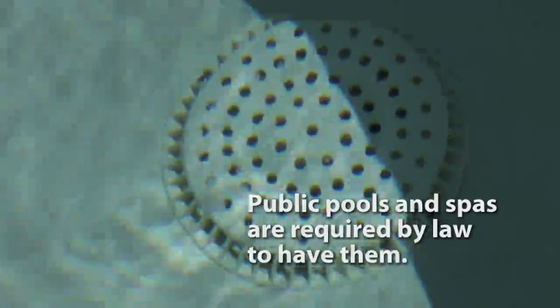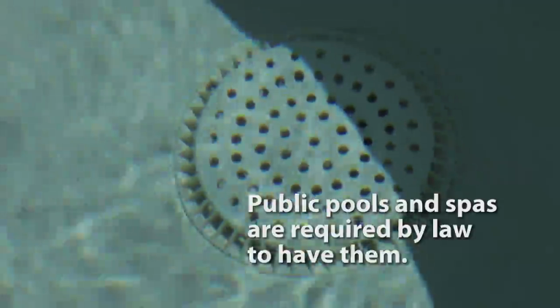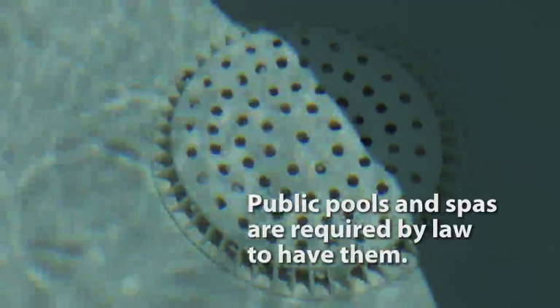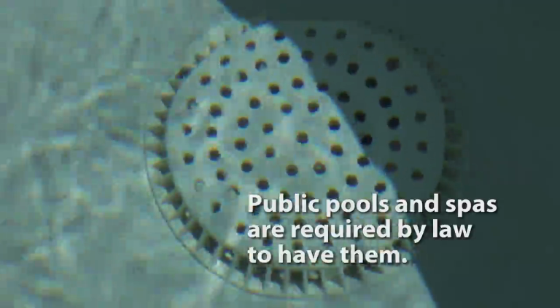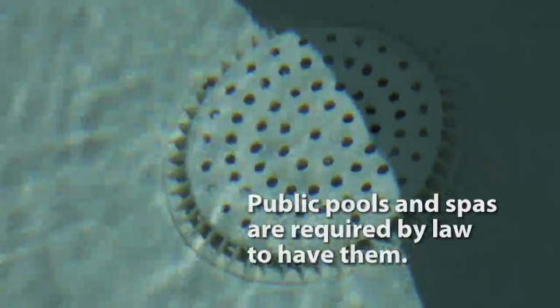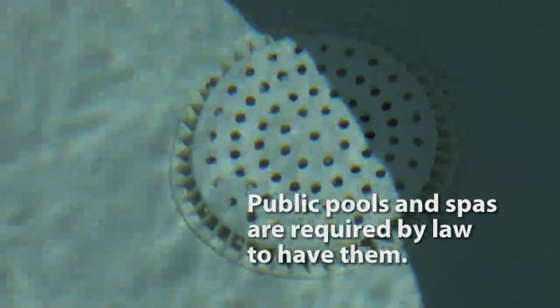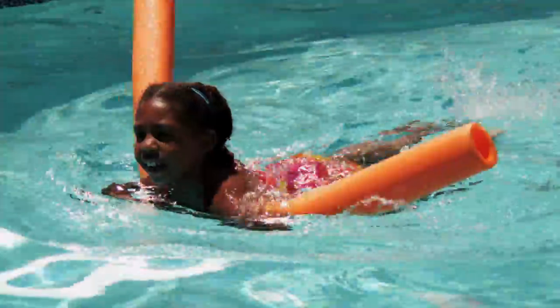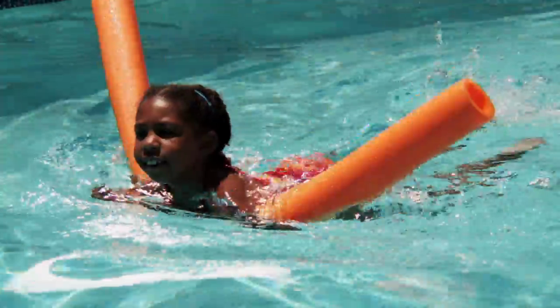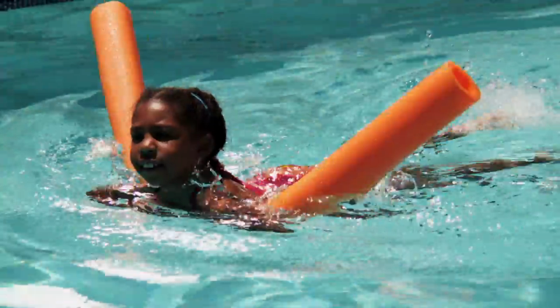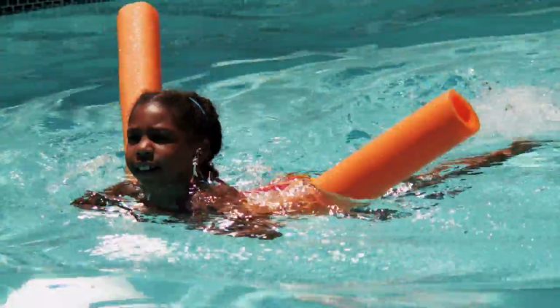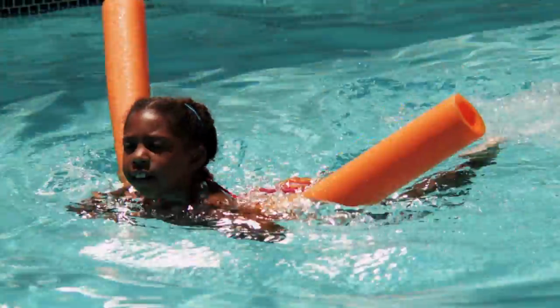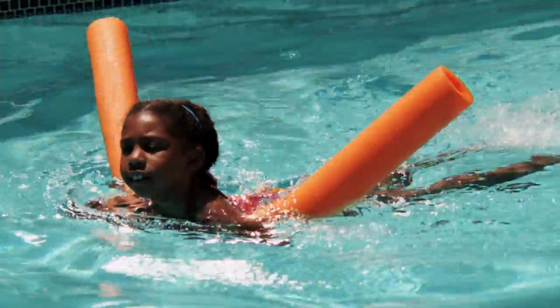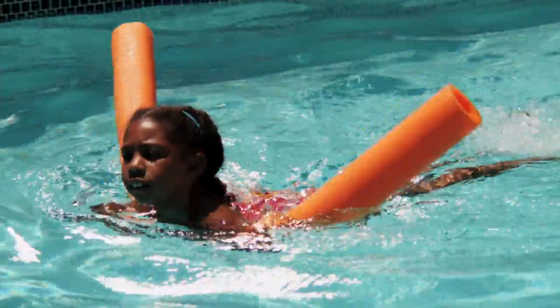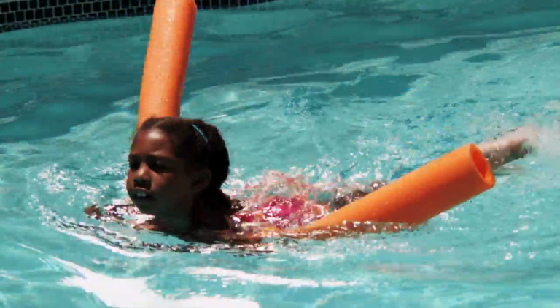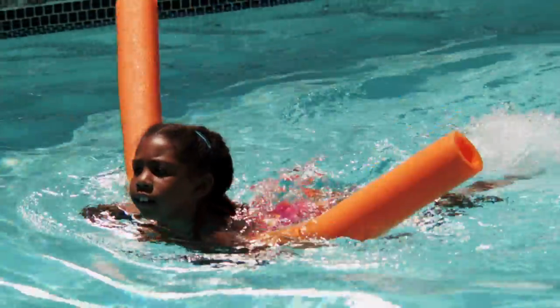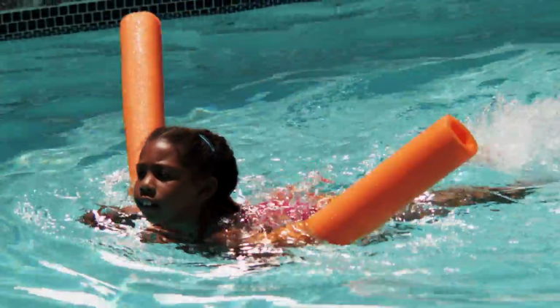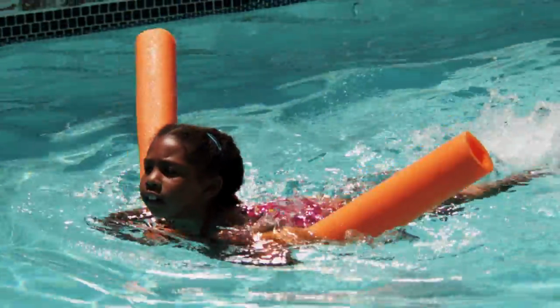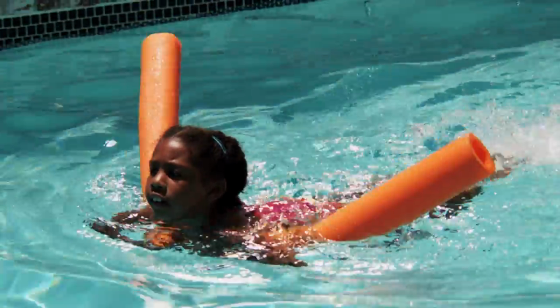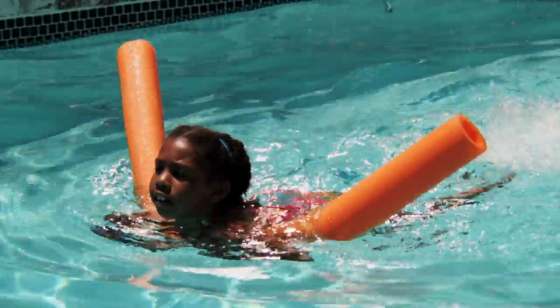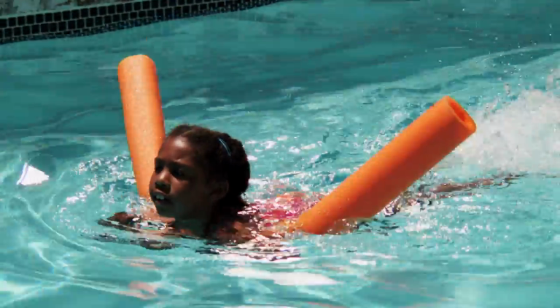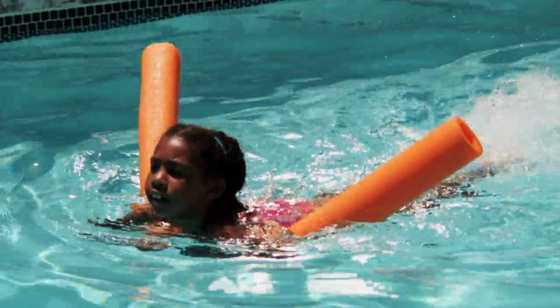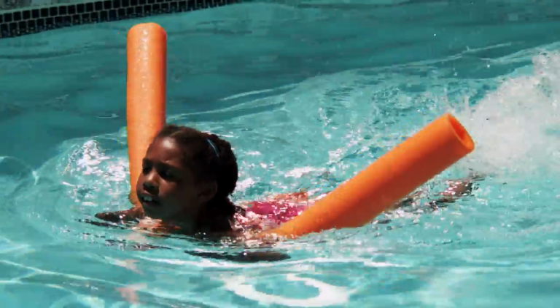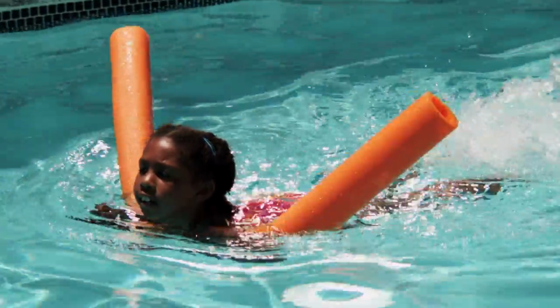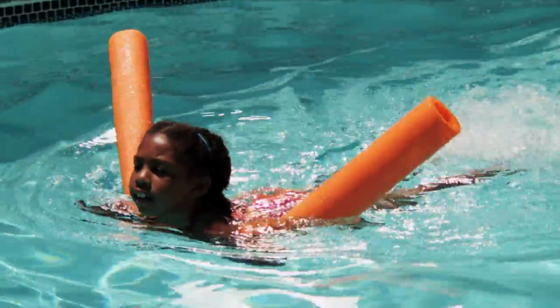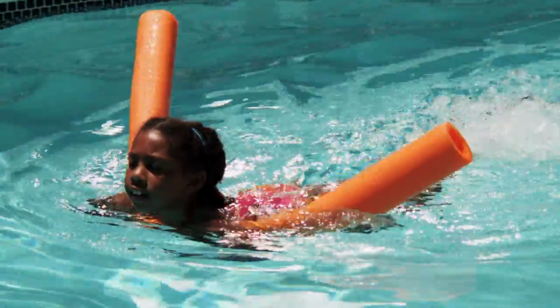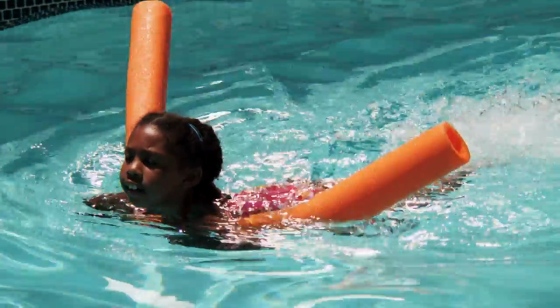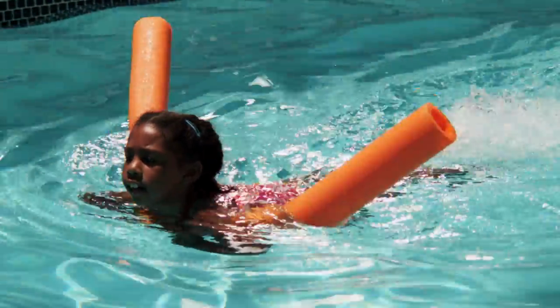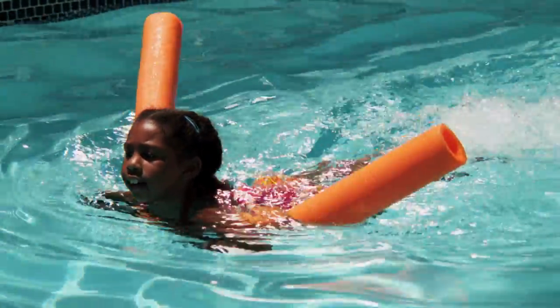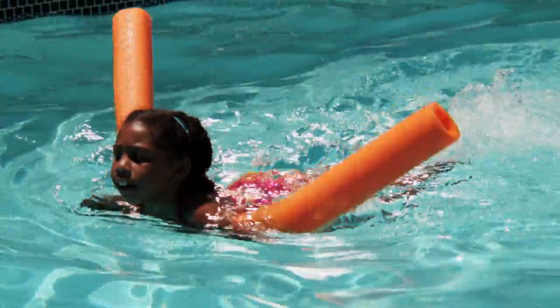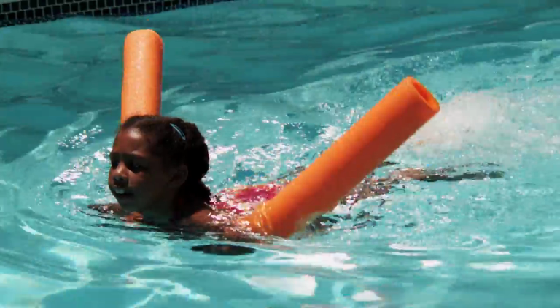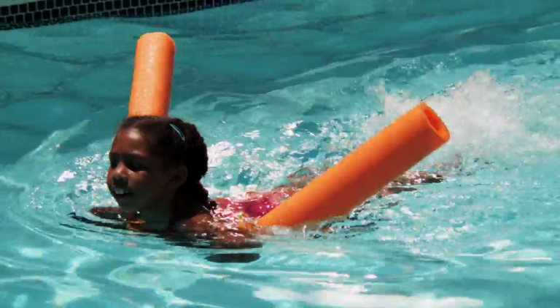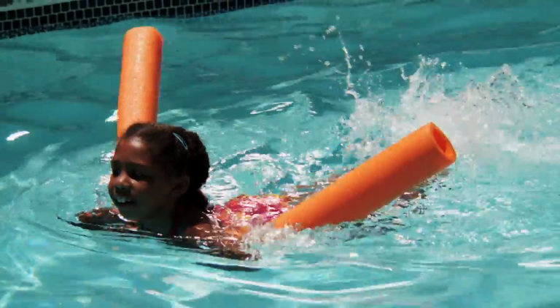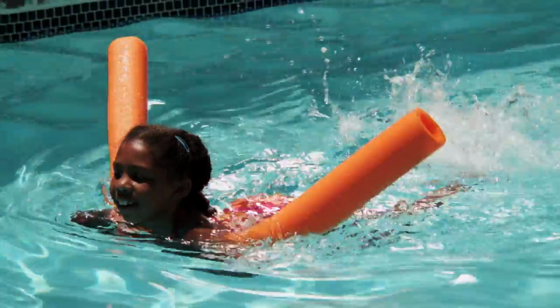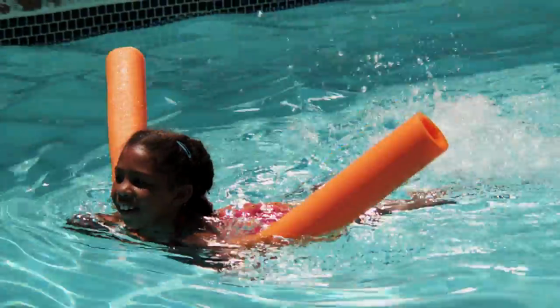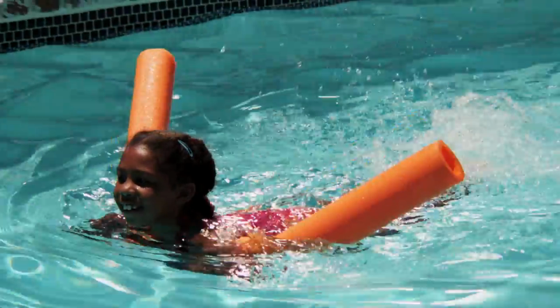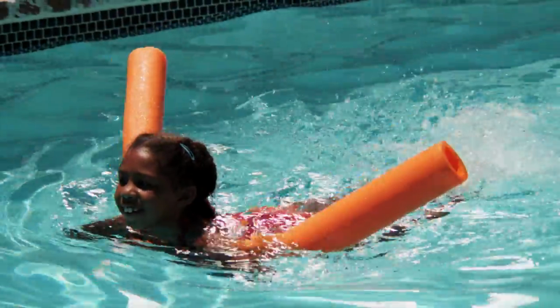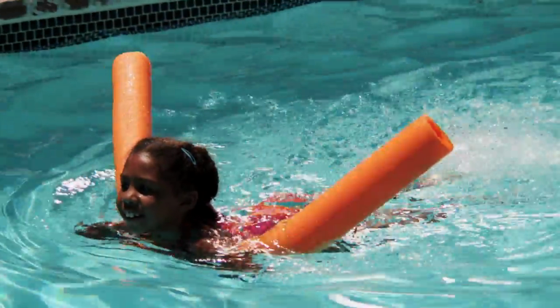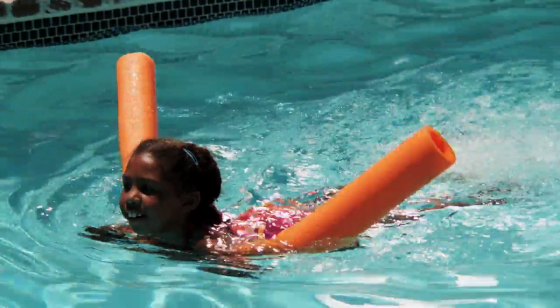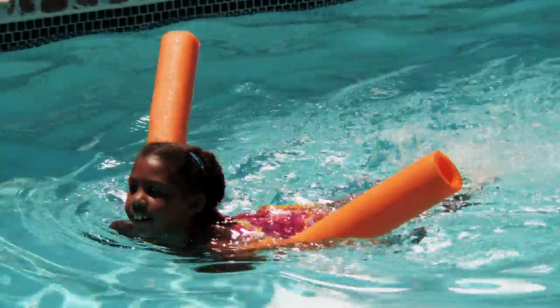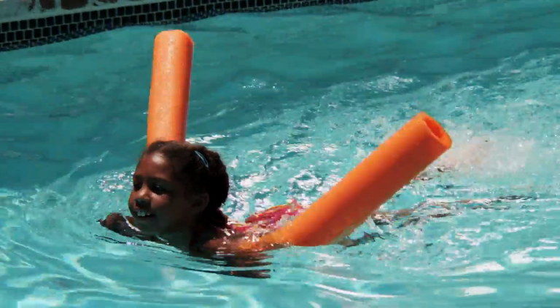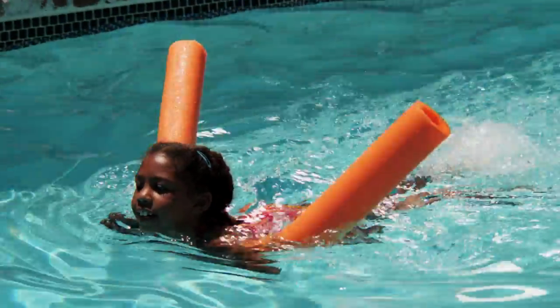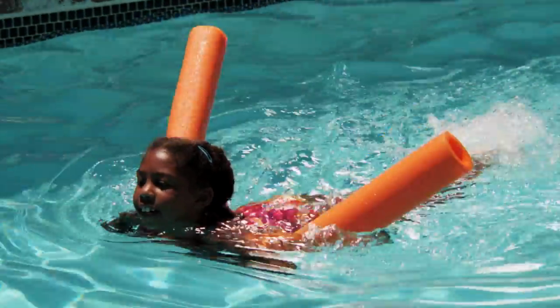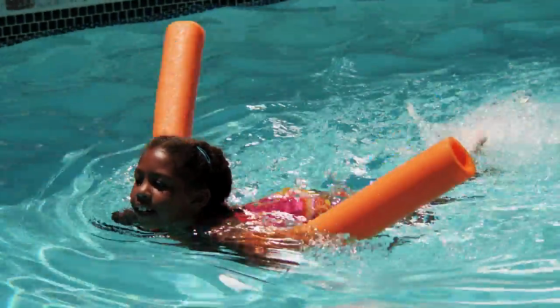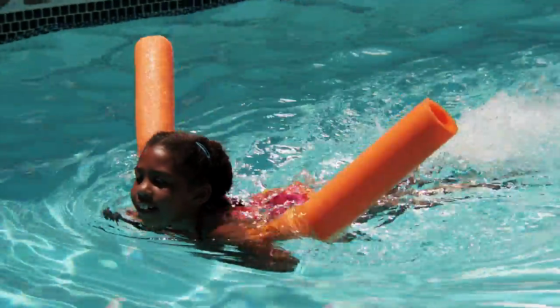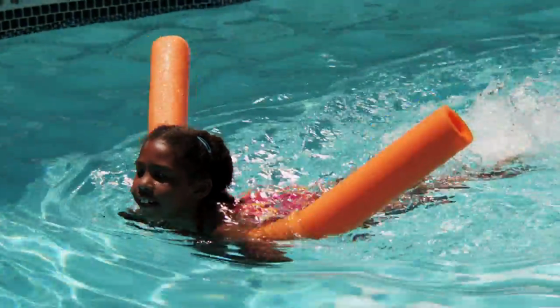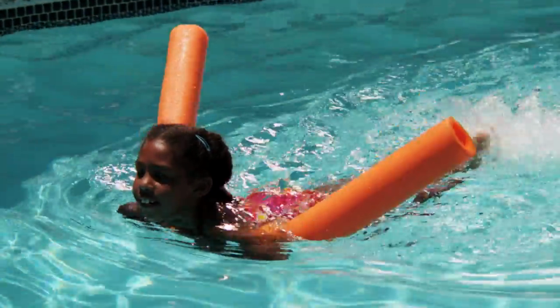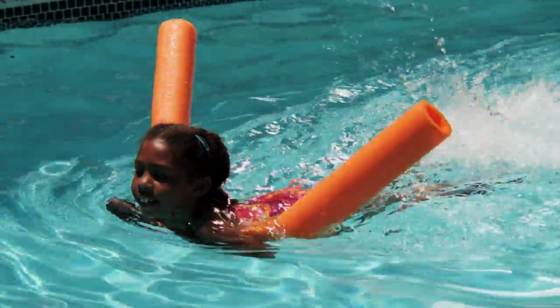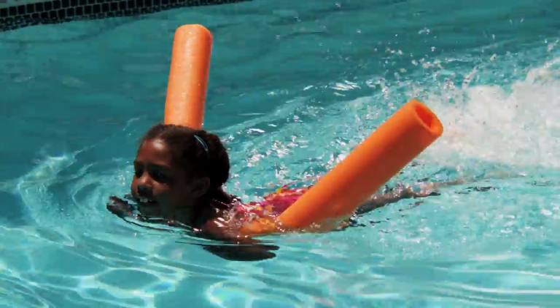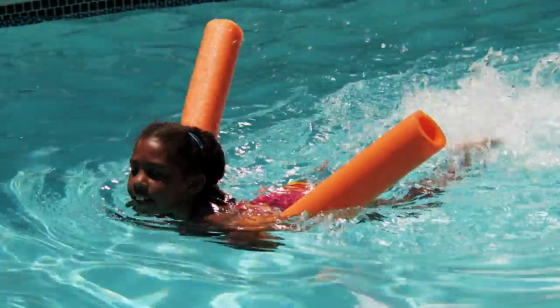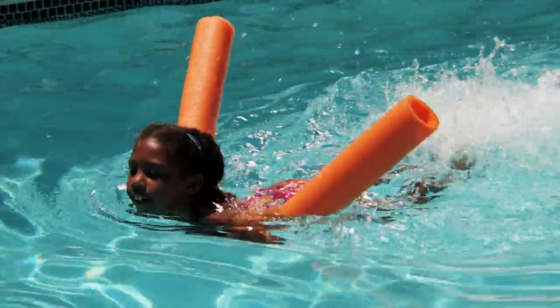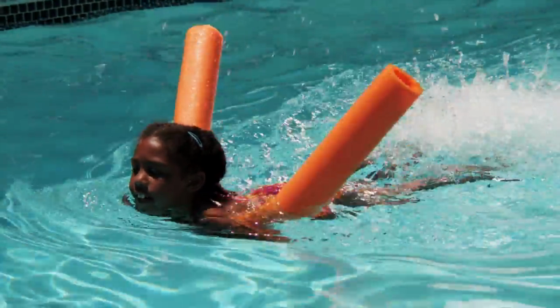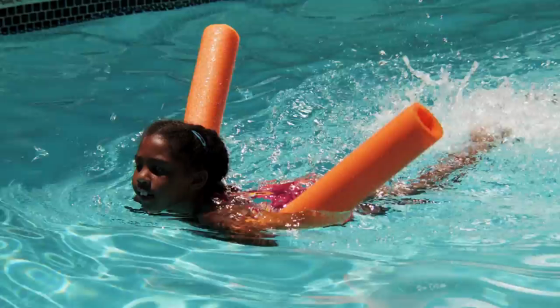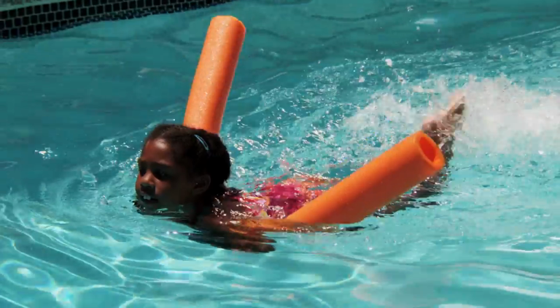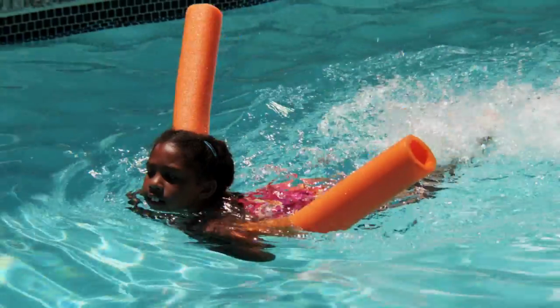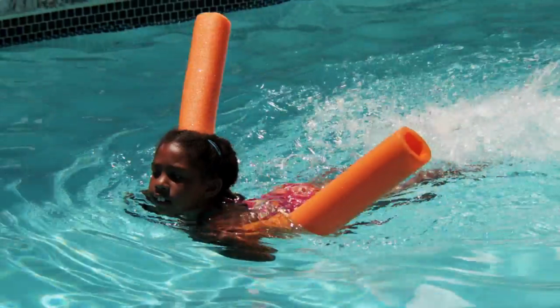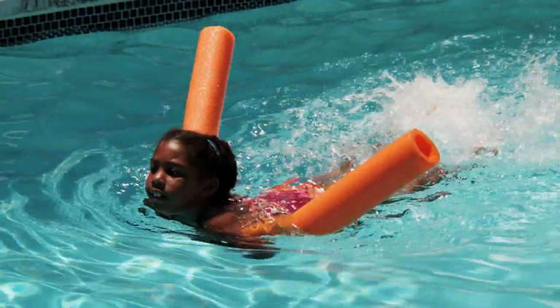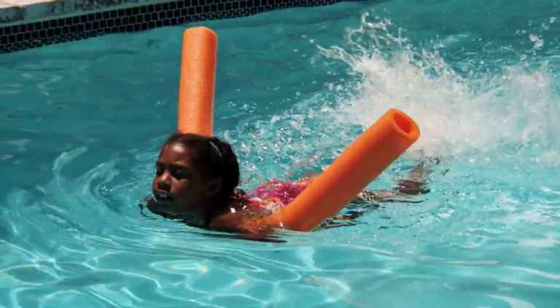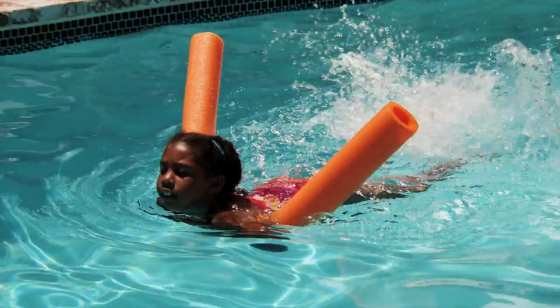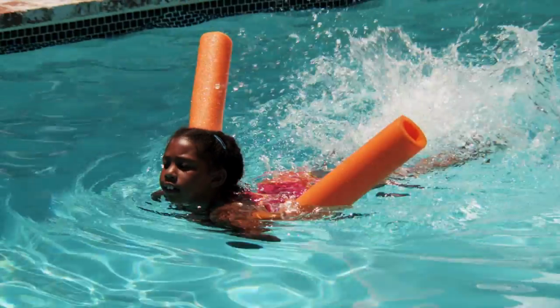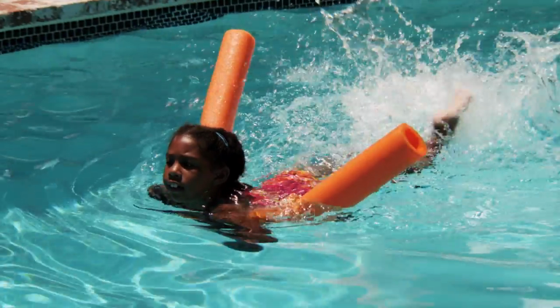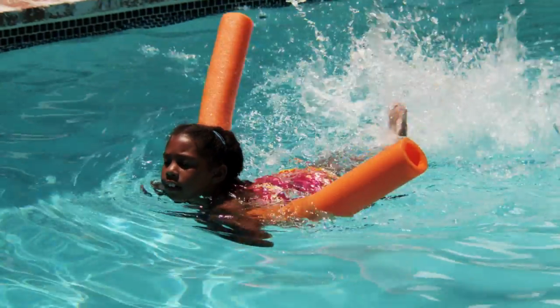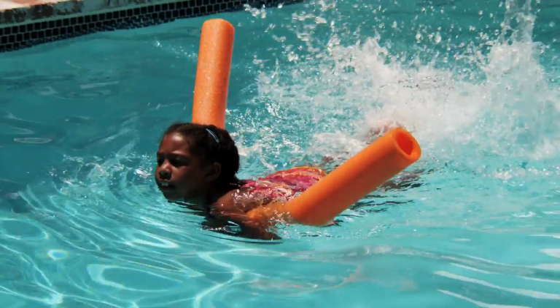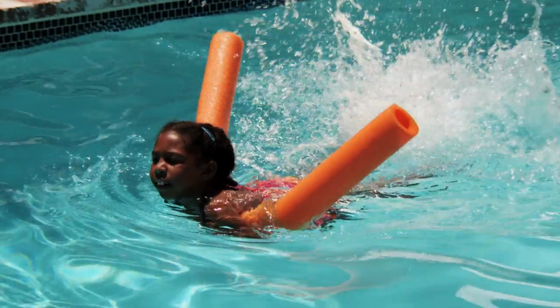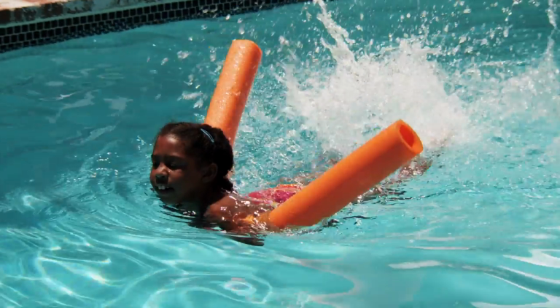My daughter teases me for being a safety drain cover geek, but she's worth it. We know that simple steps save lives.